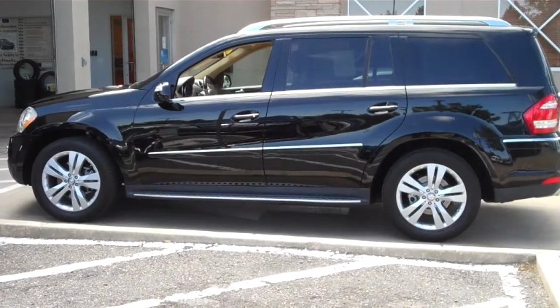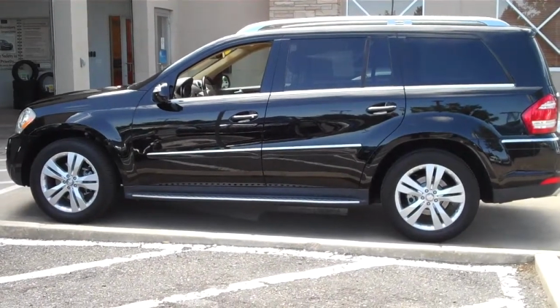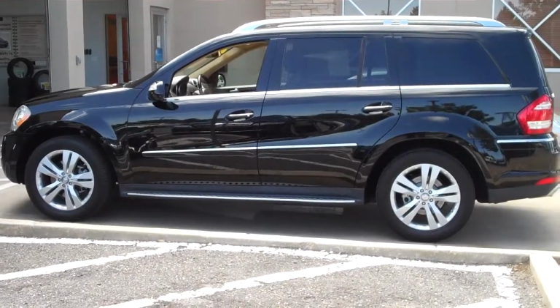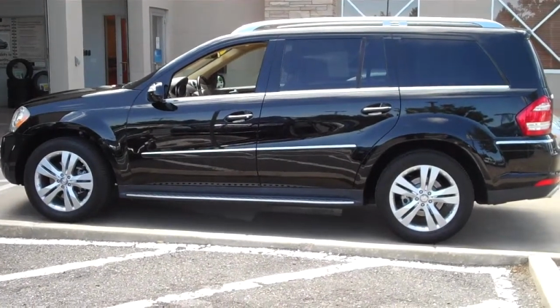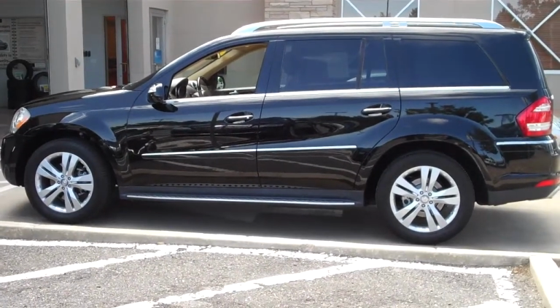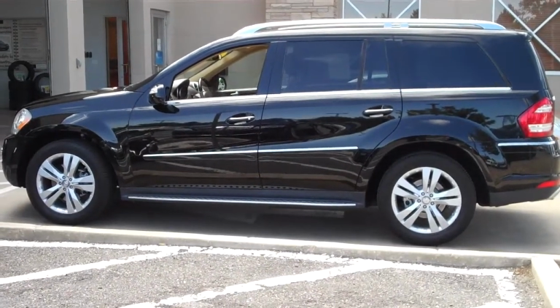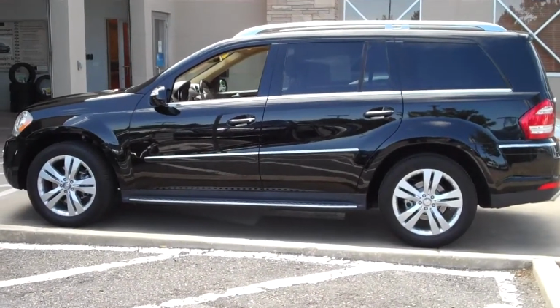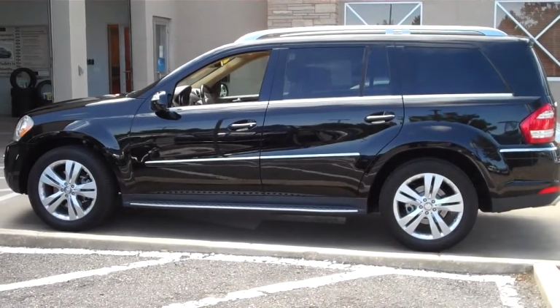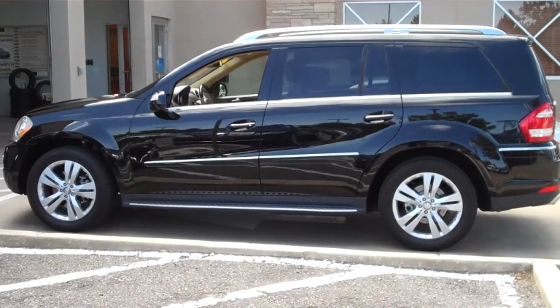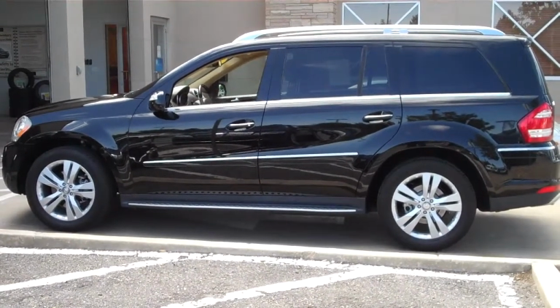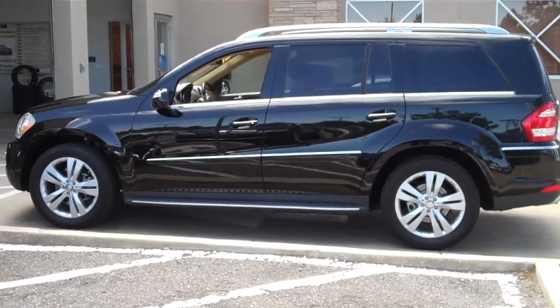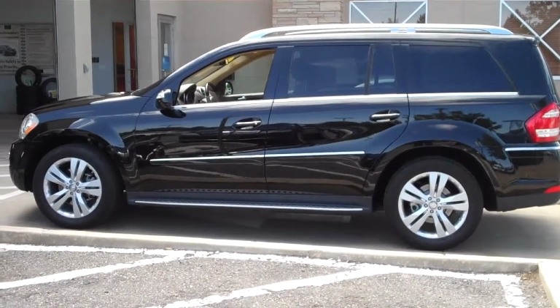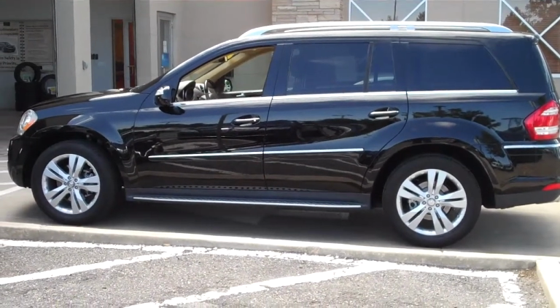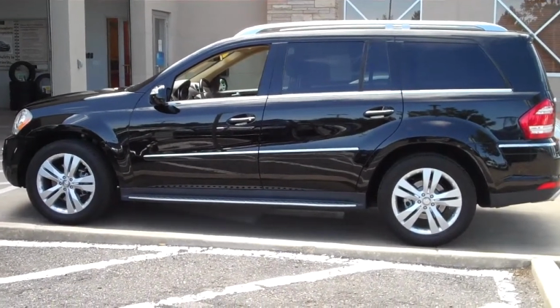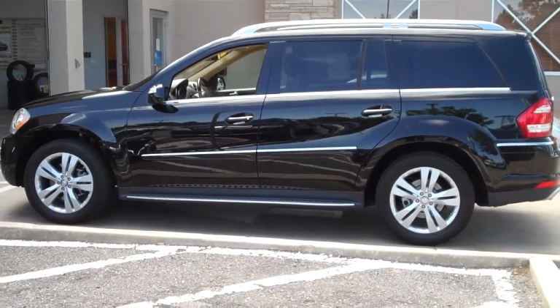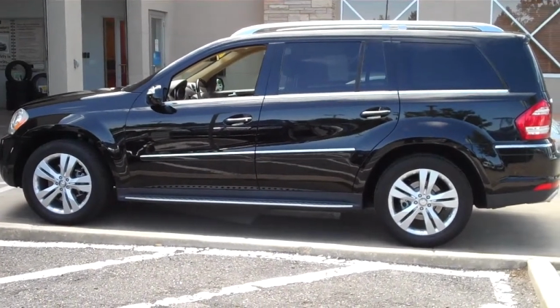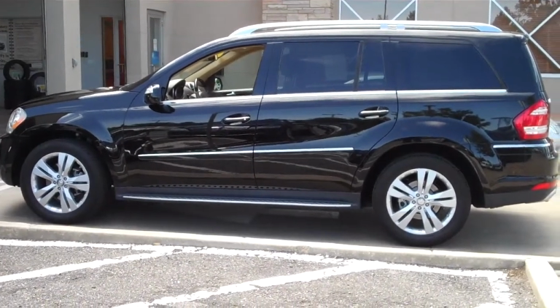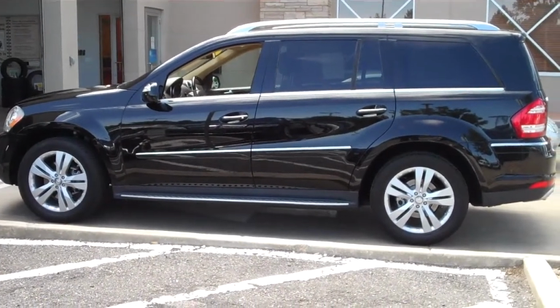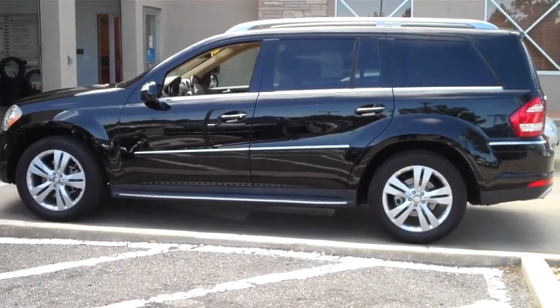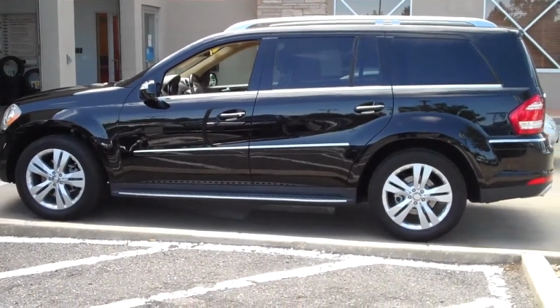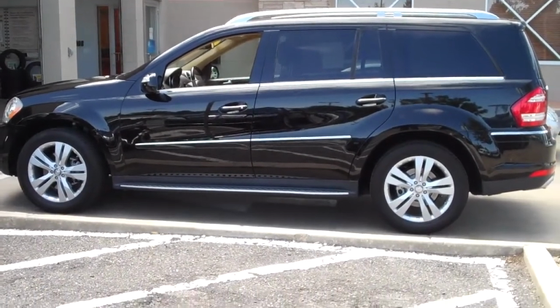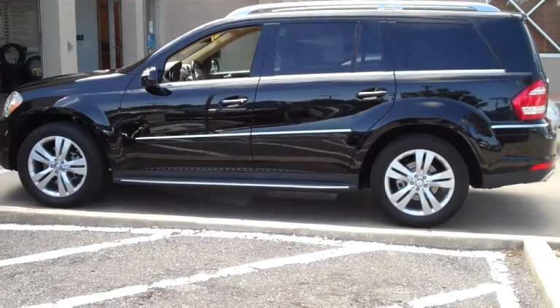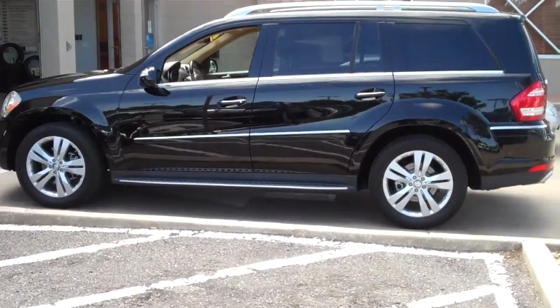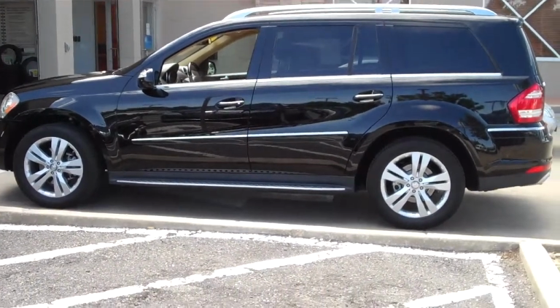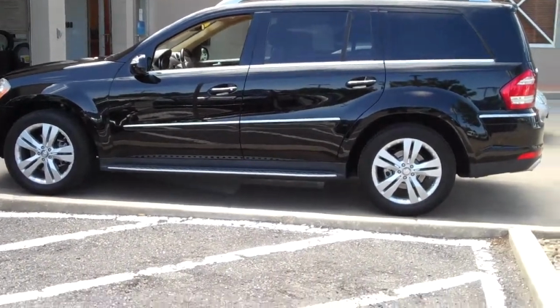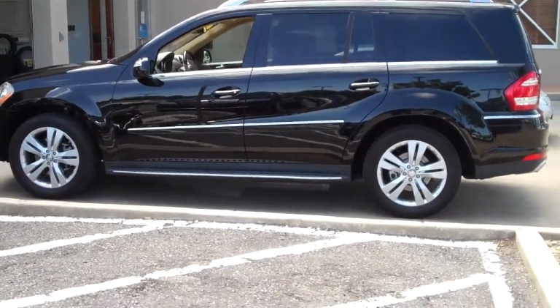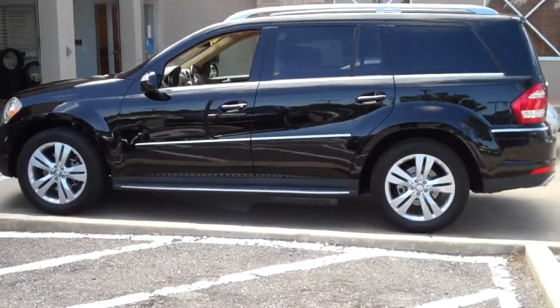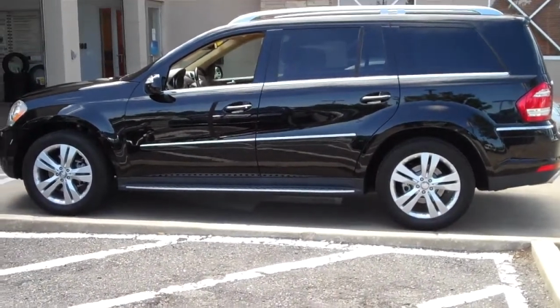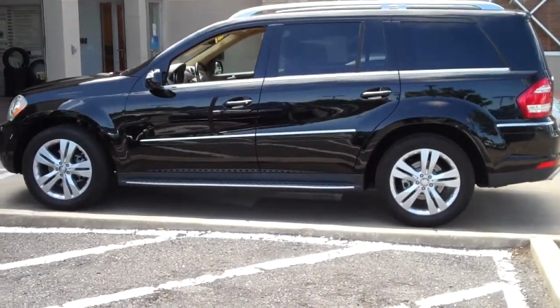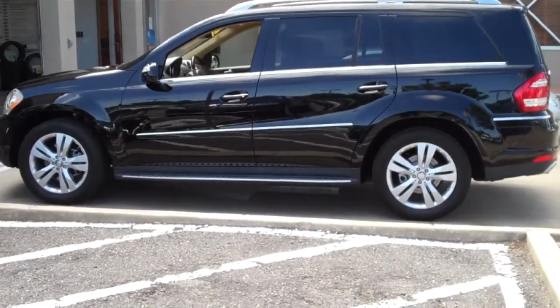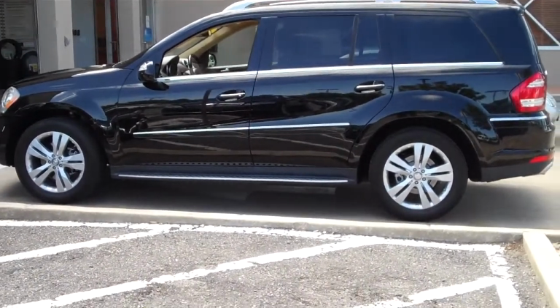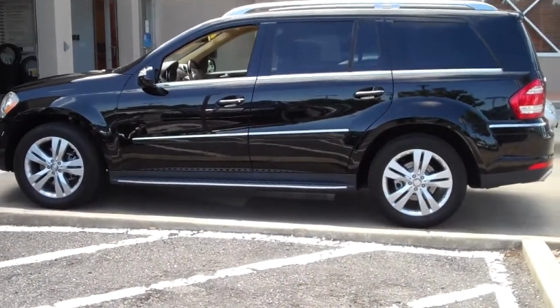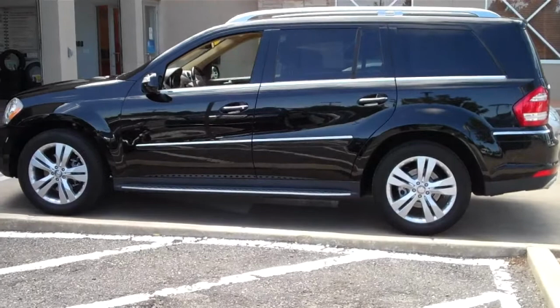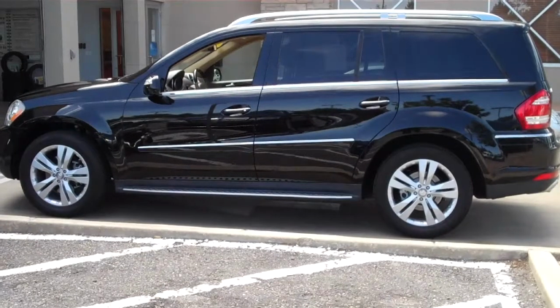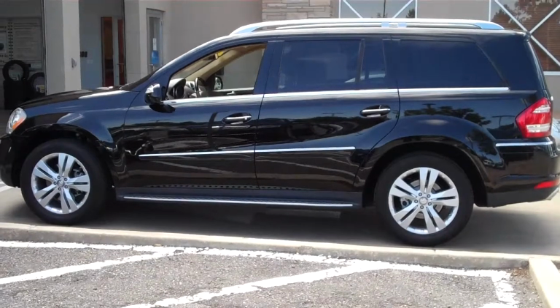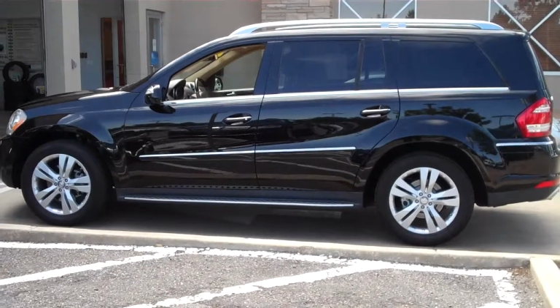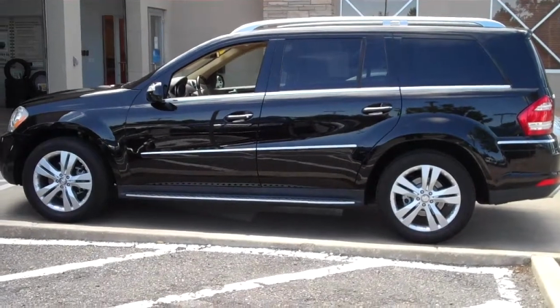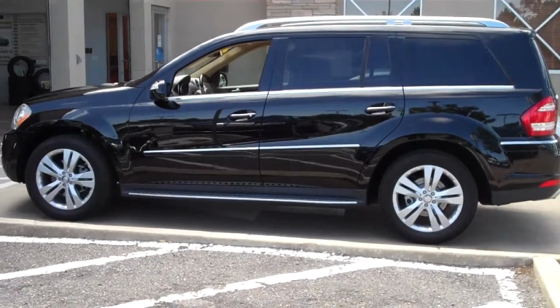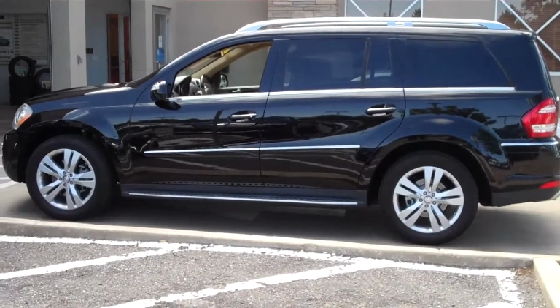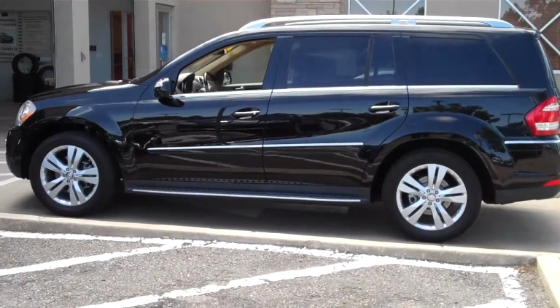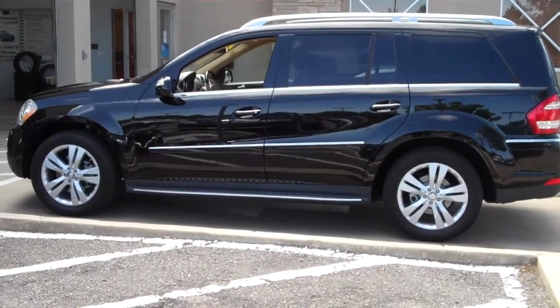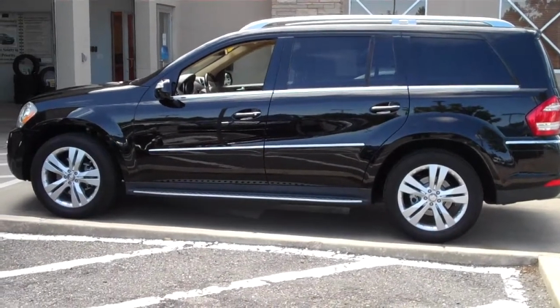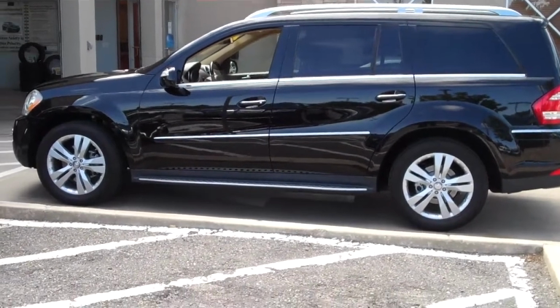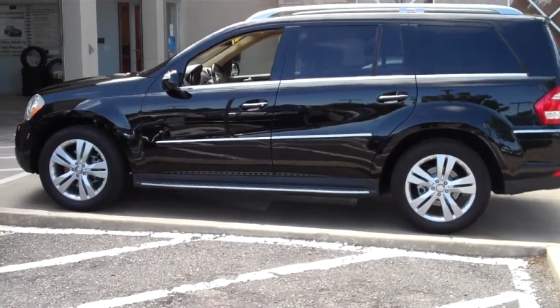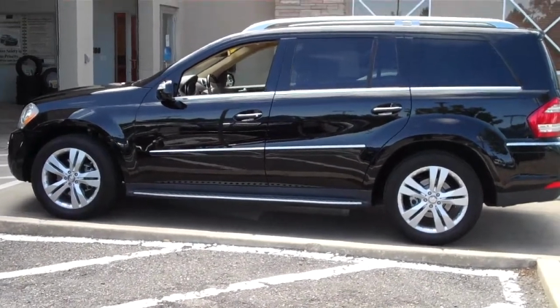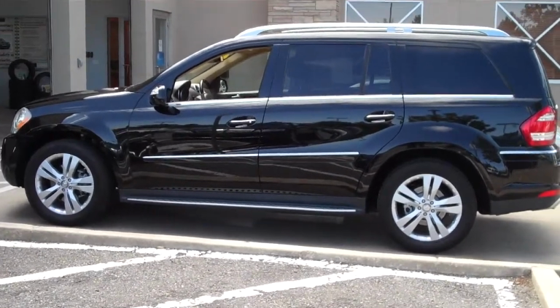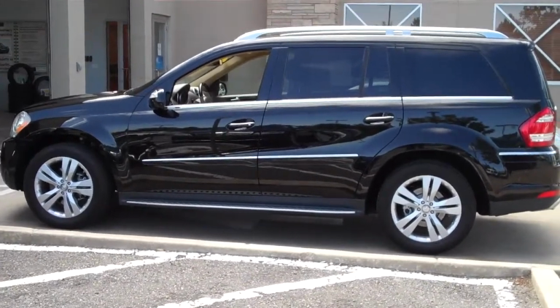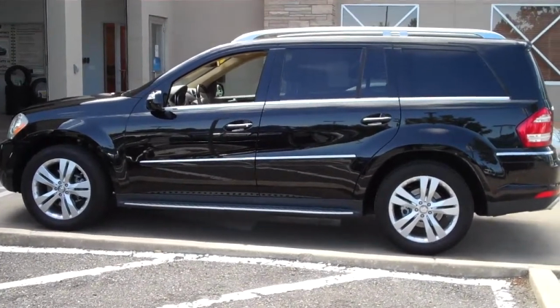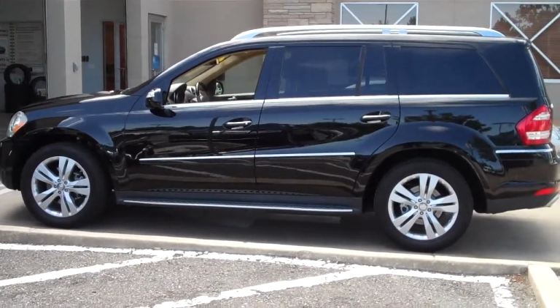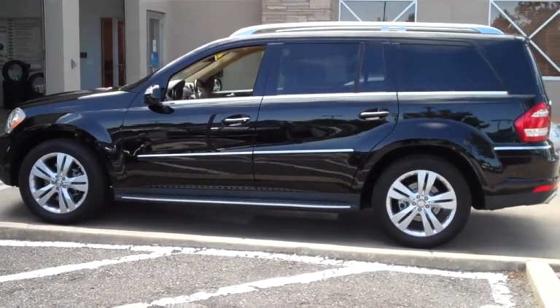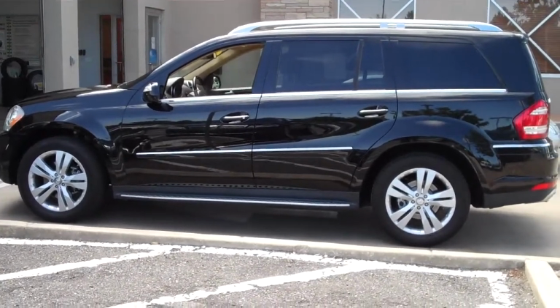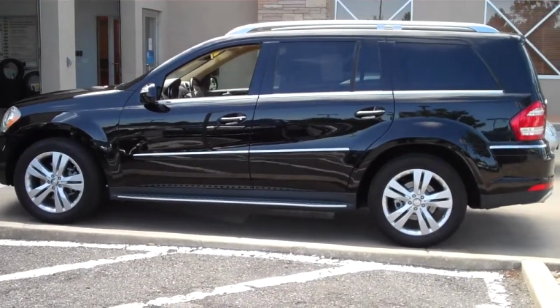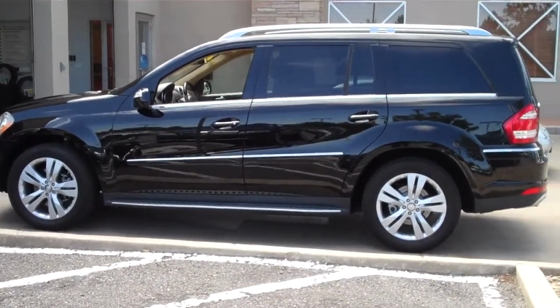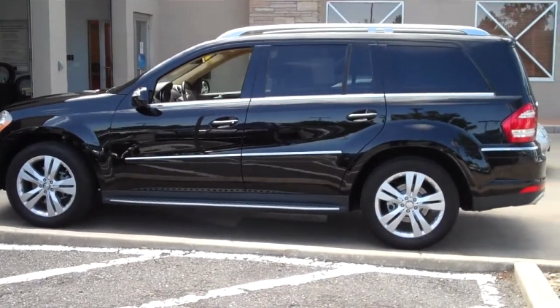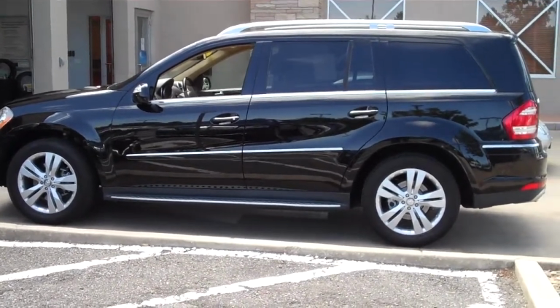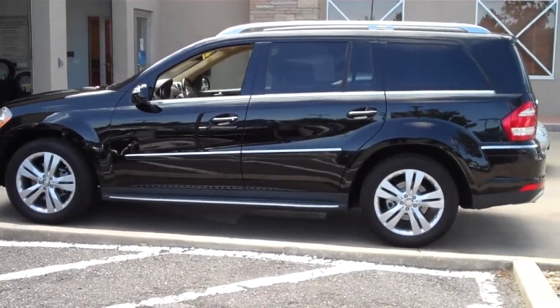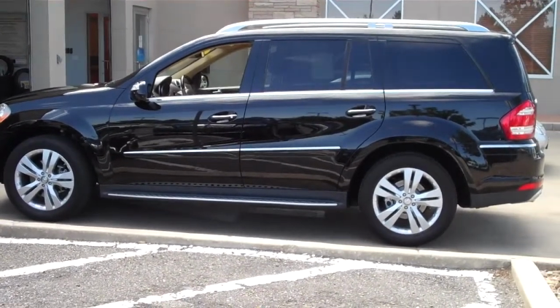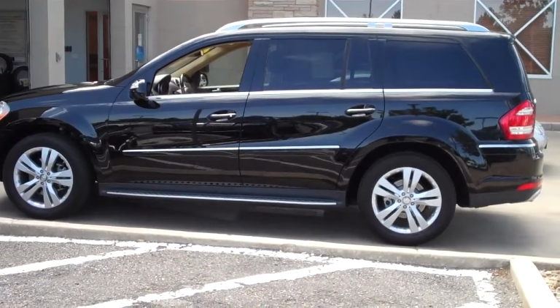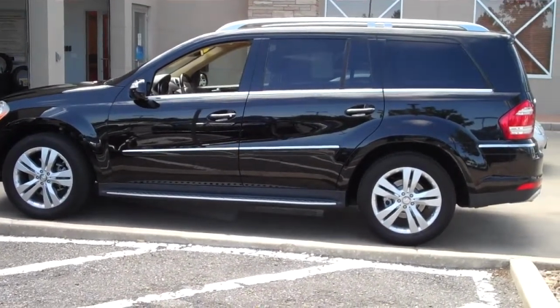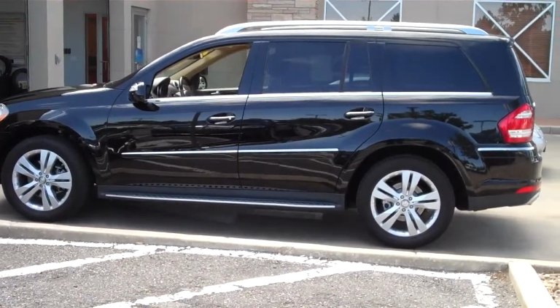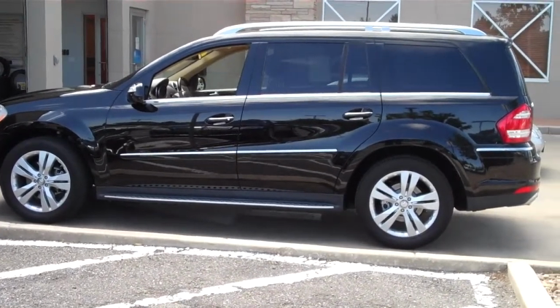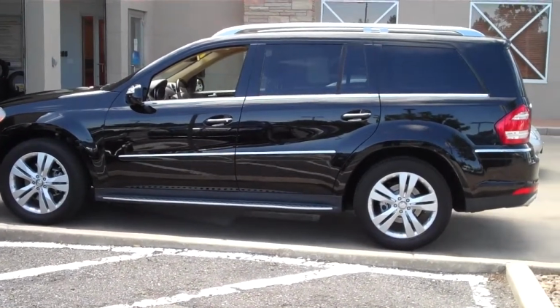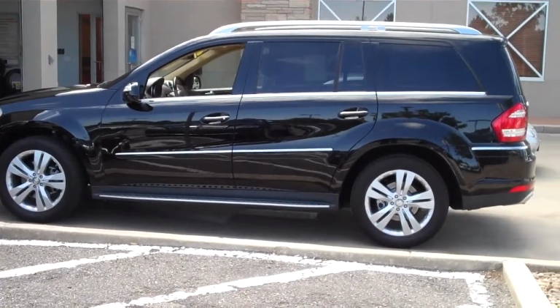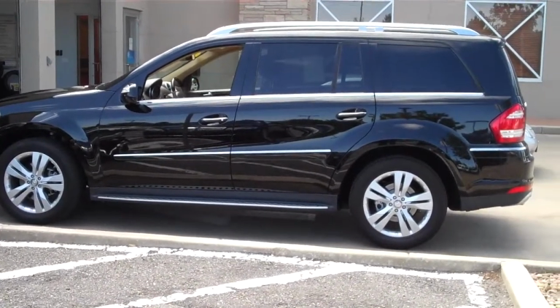Hey, Elia Ryan with Mercedes-Benz Westminster, Thursday afternoon. This is a 2010 GL450. I'm going to do a little walk around for you.